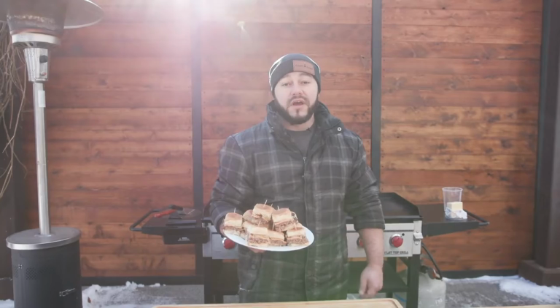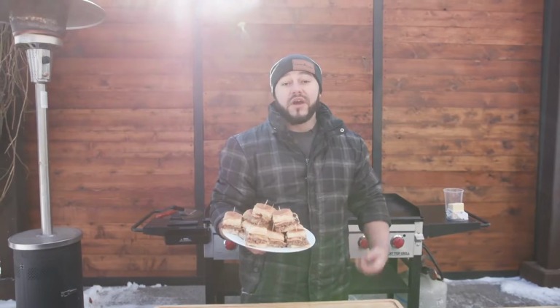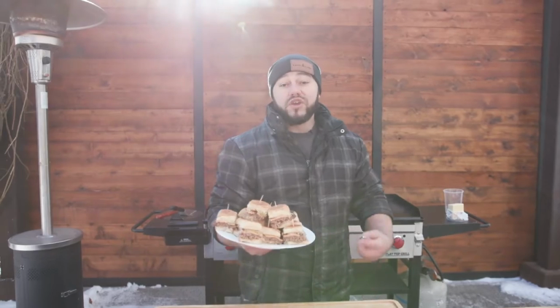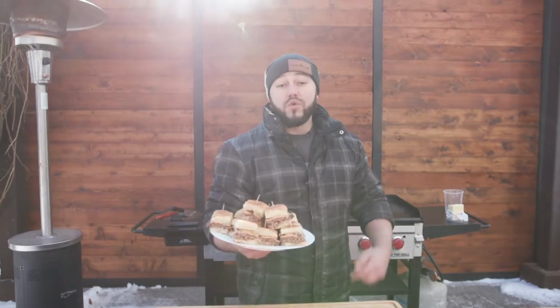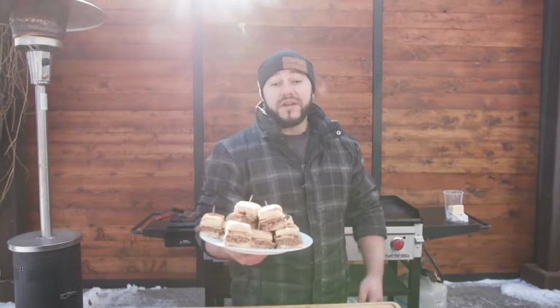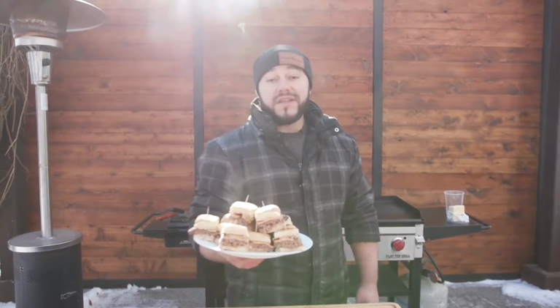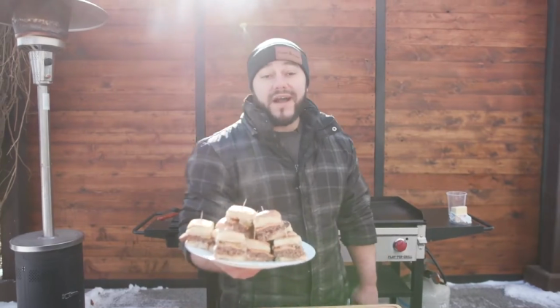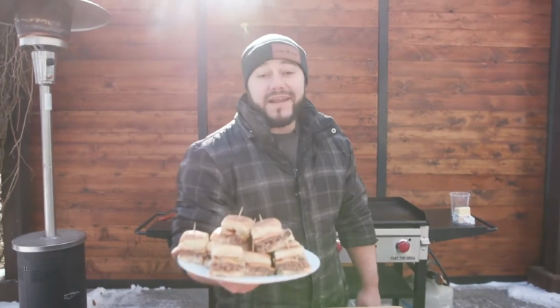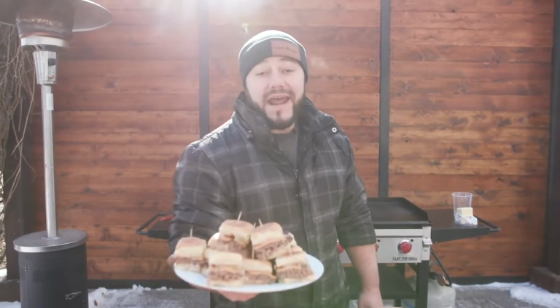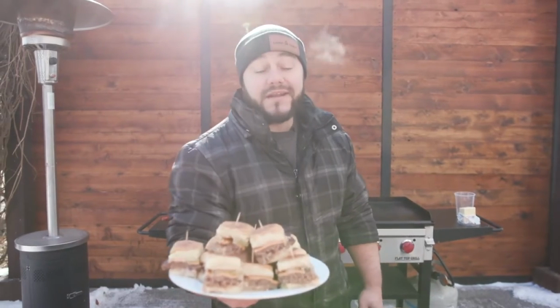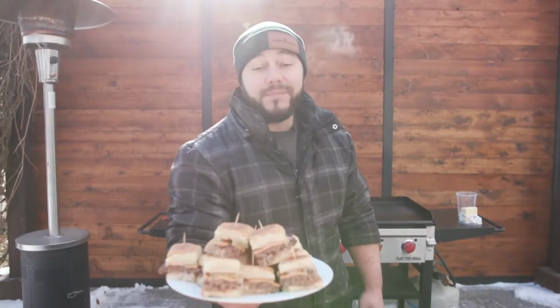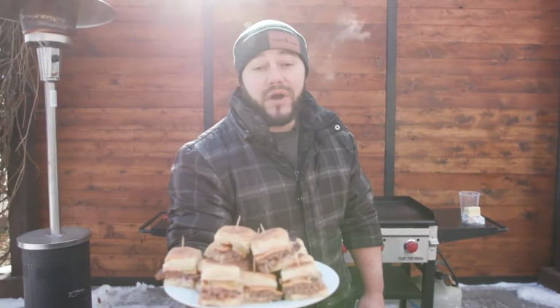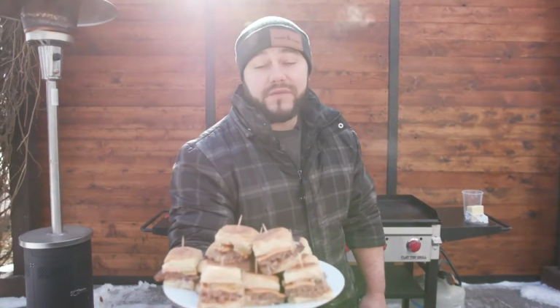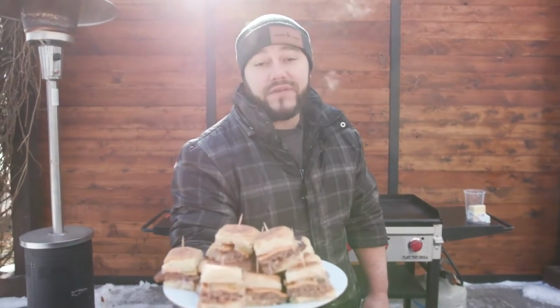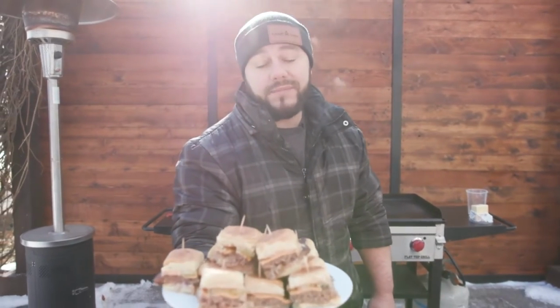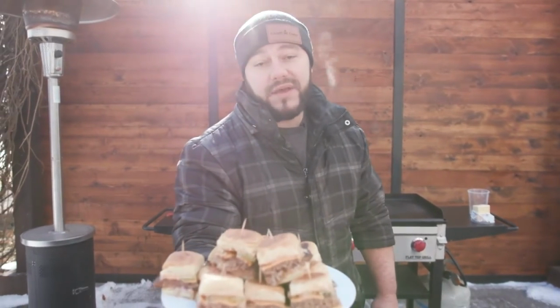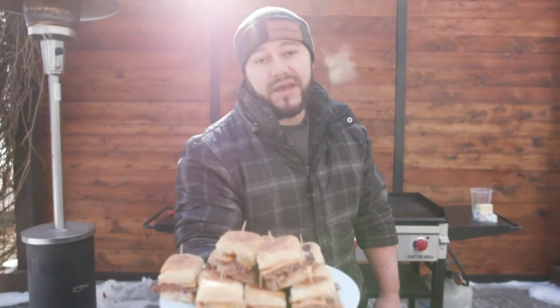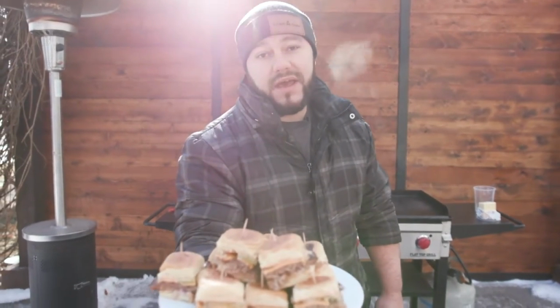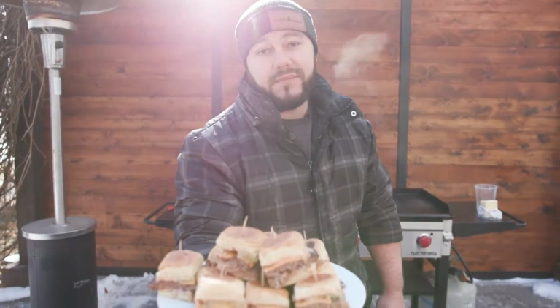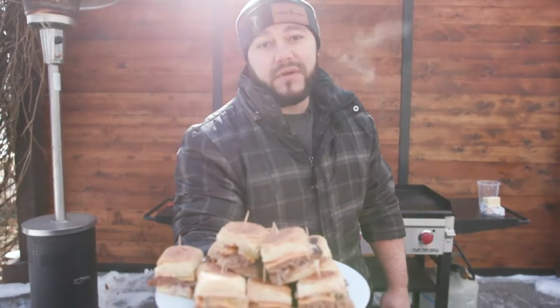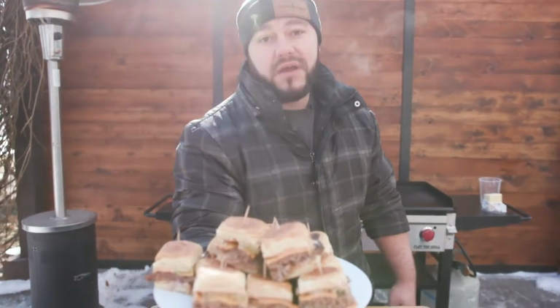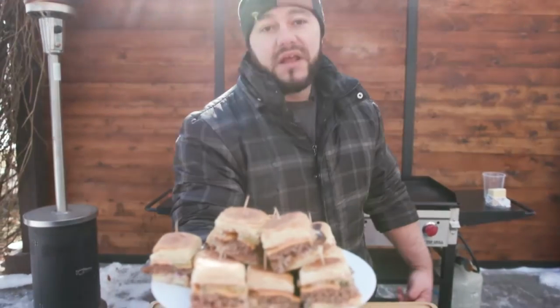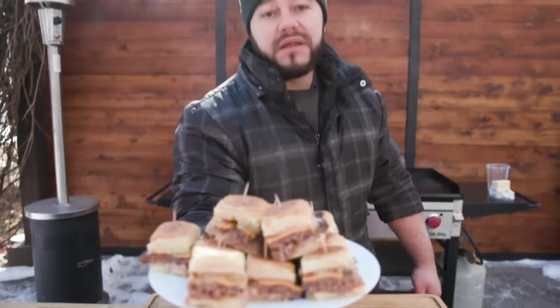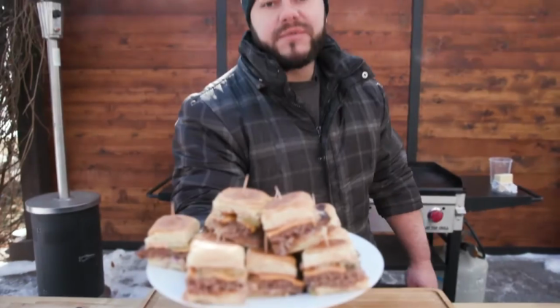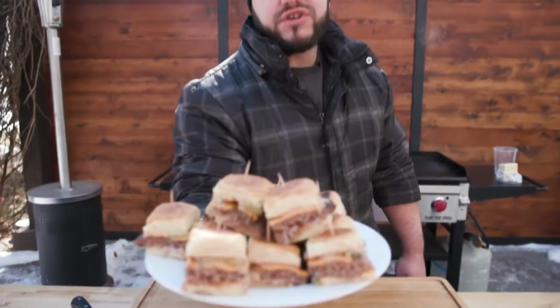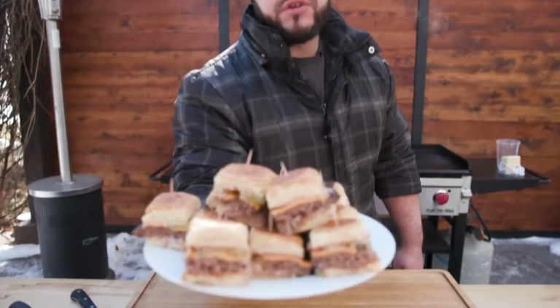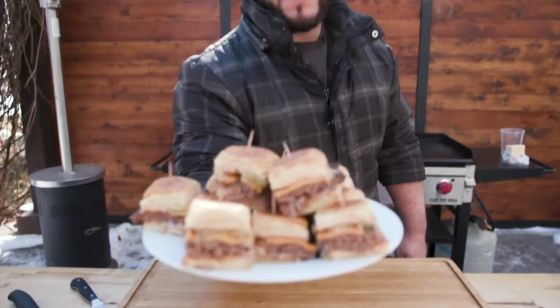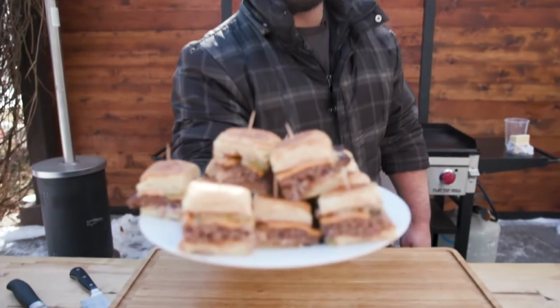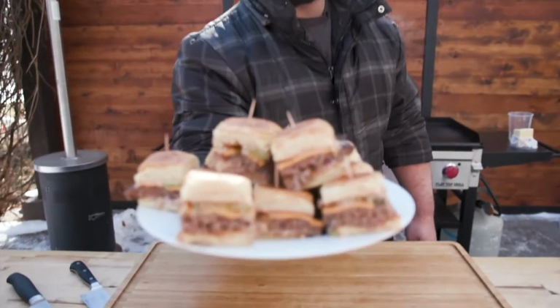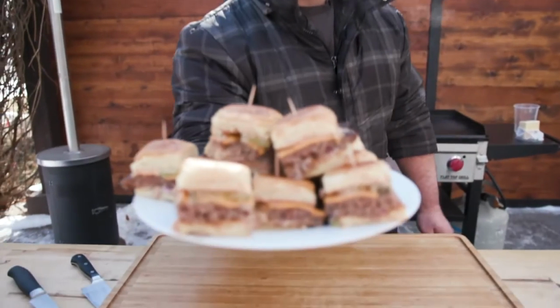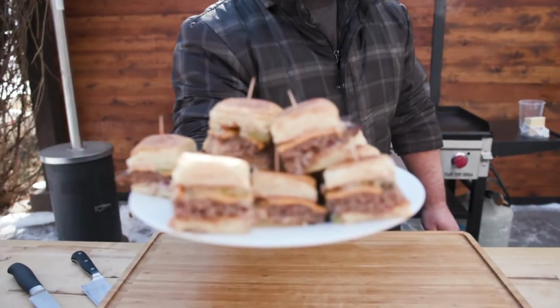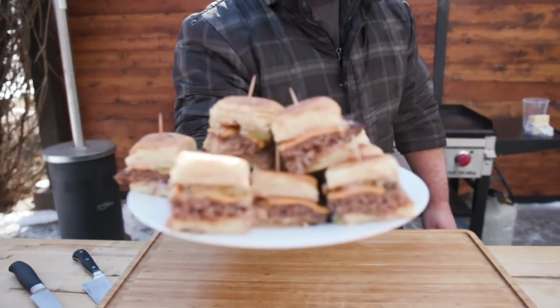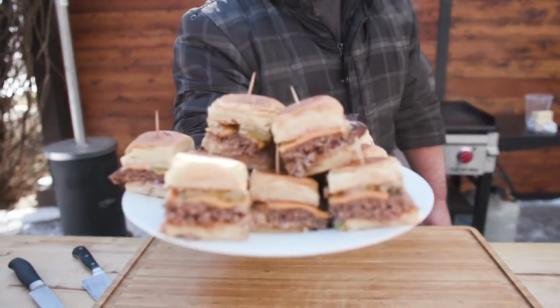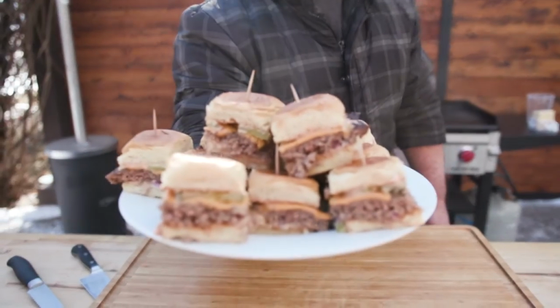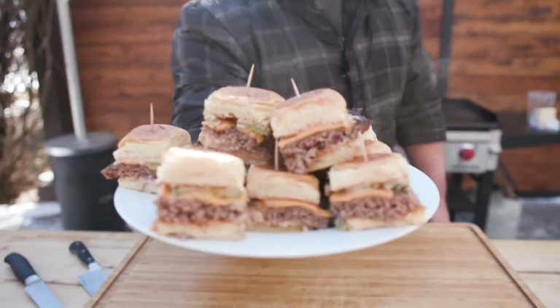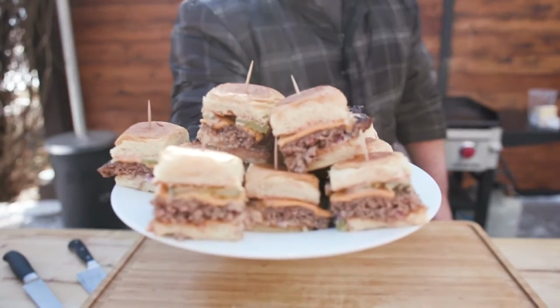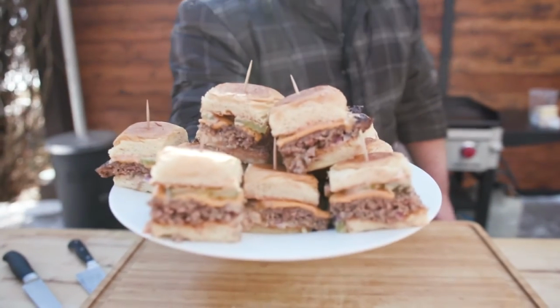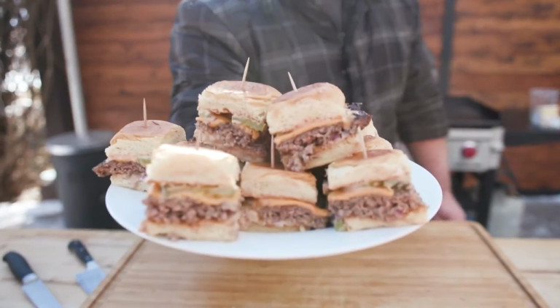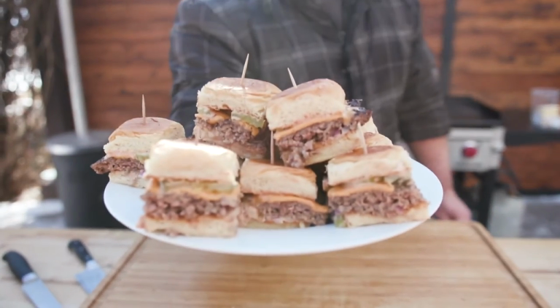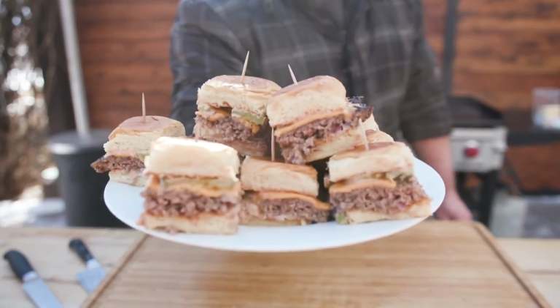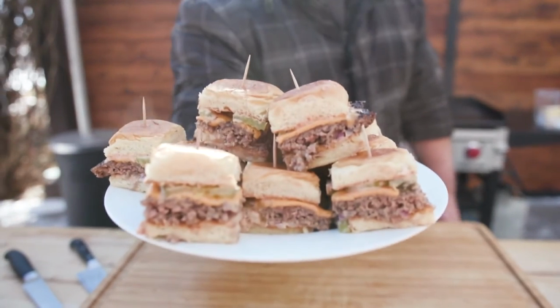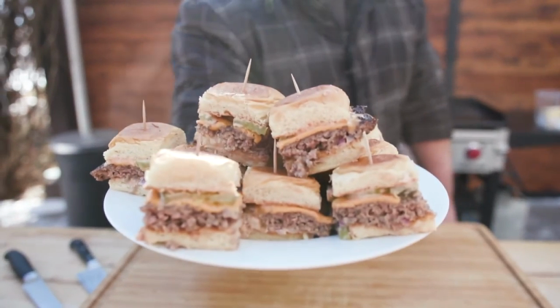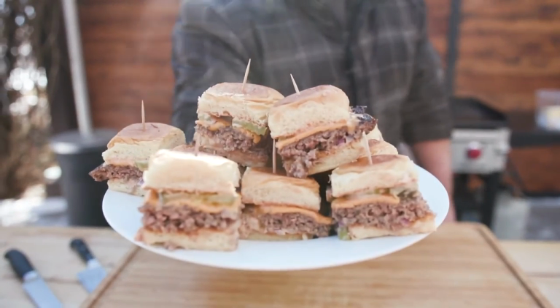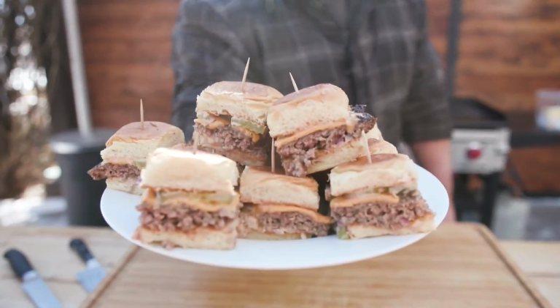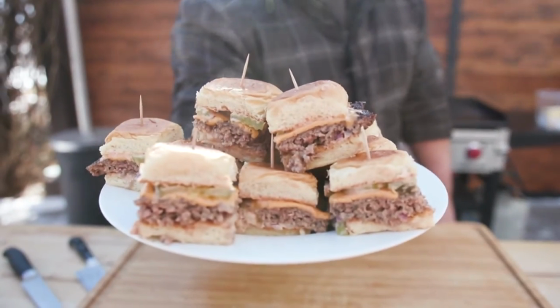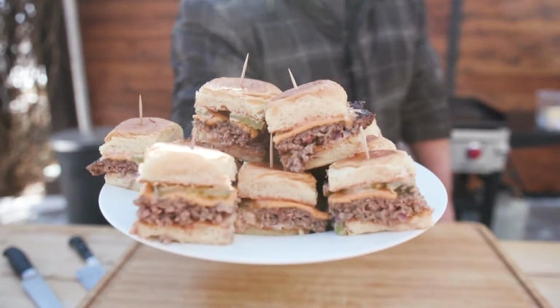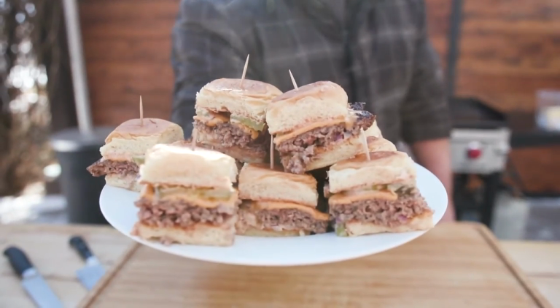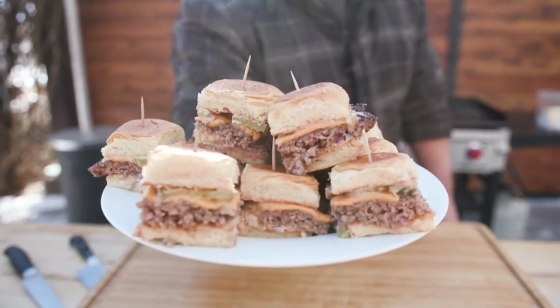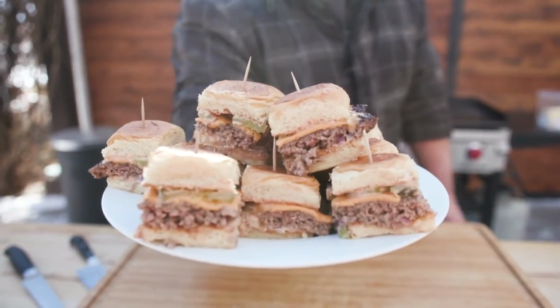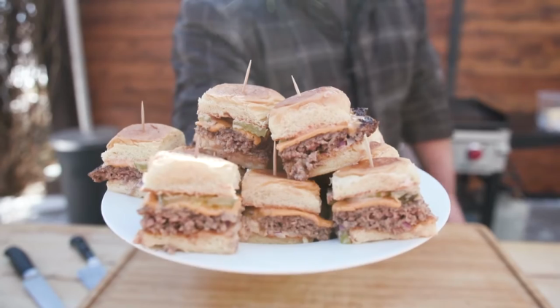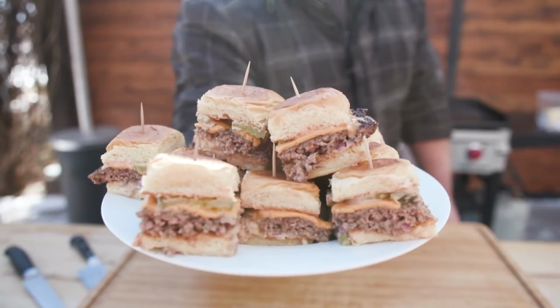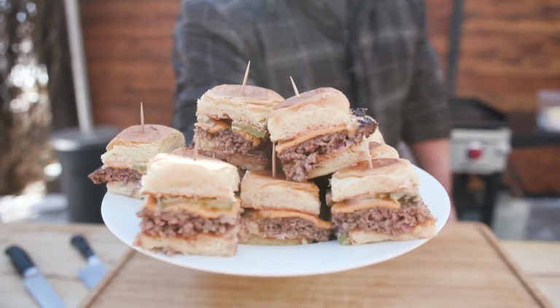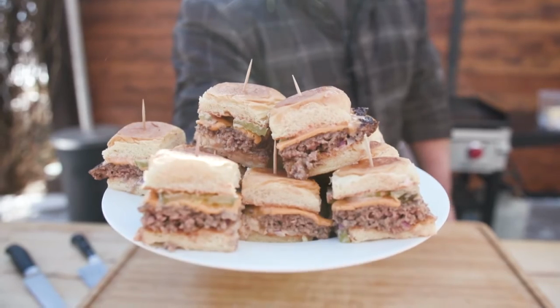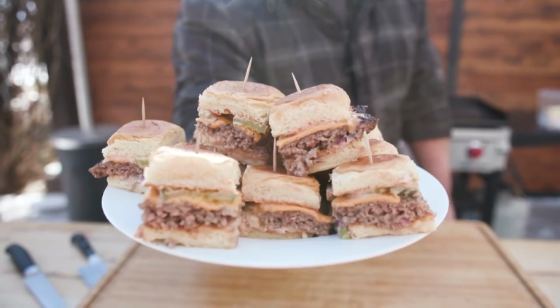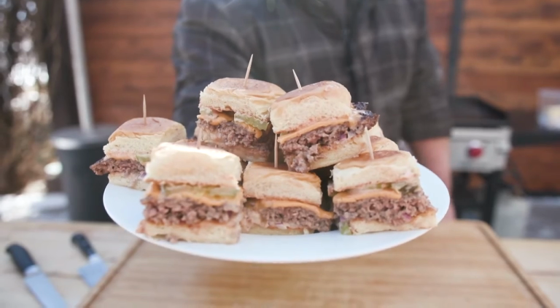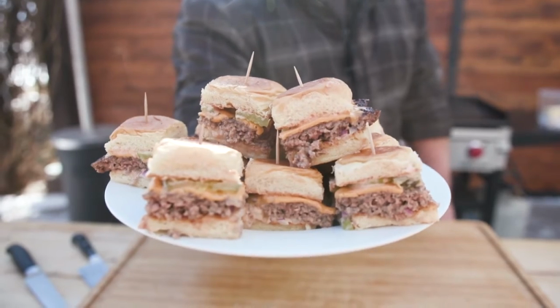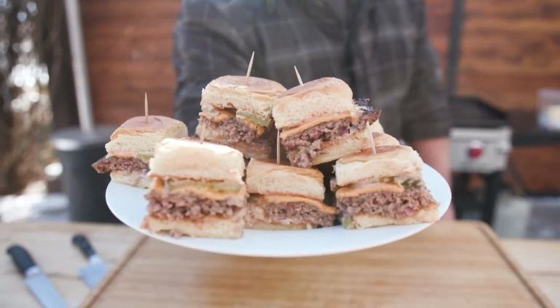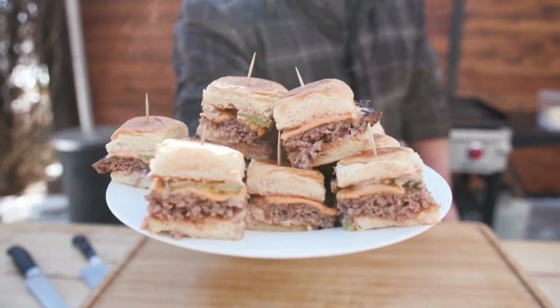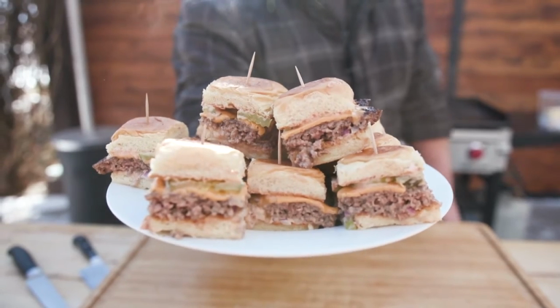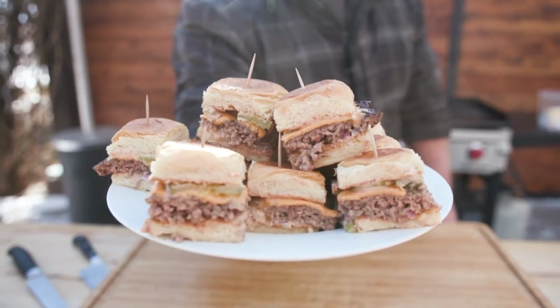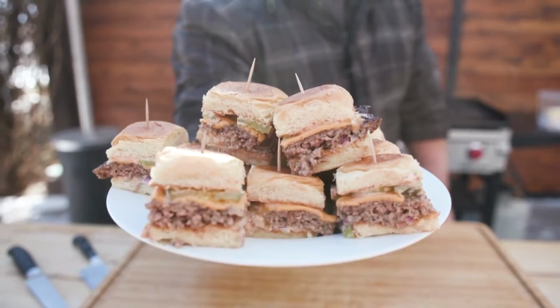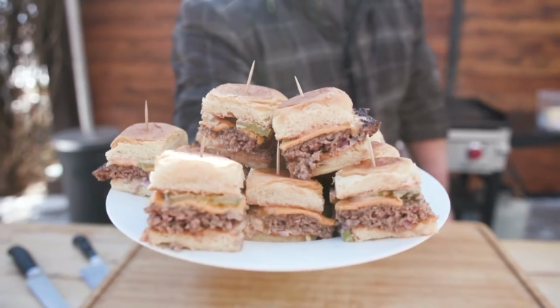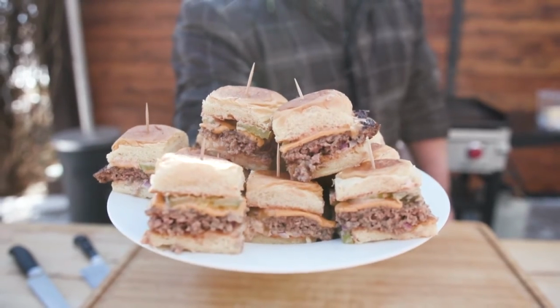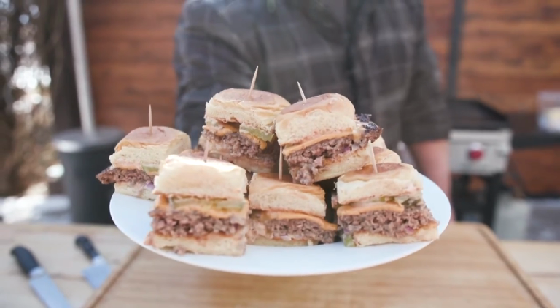You want to knock it out of the park for the big game? Let me show you how to make 12 cheeseburgers at a time, slider style, in five minutes.